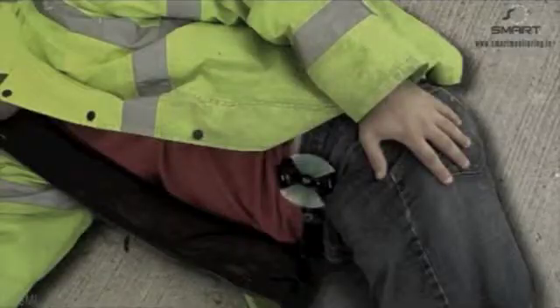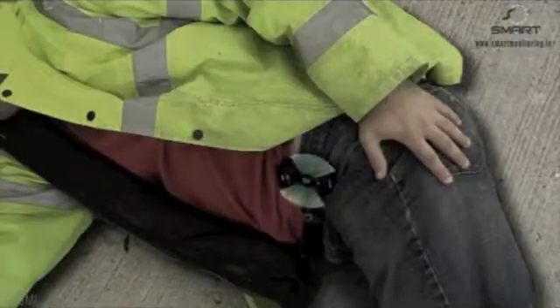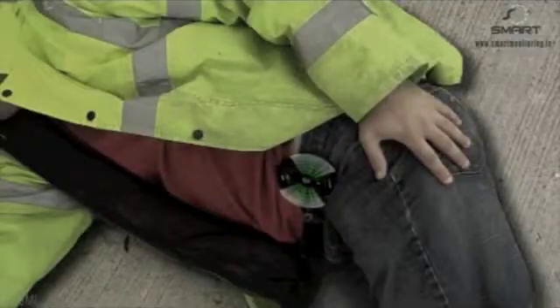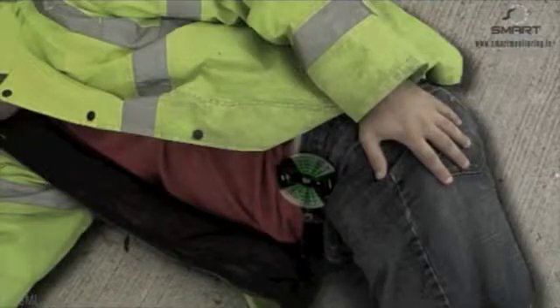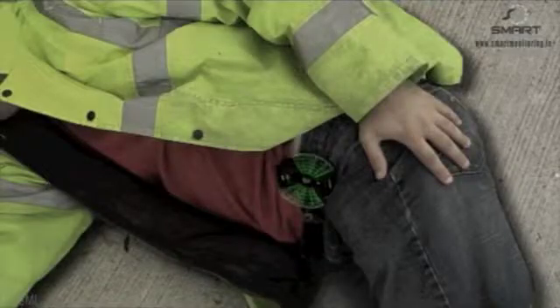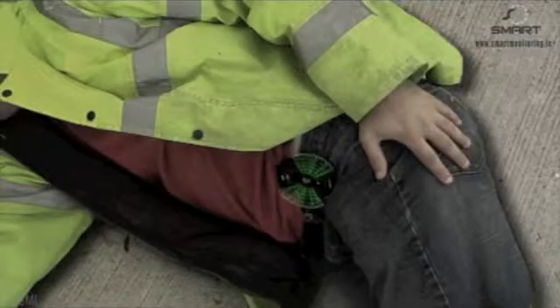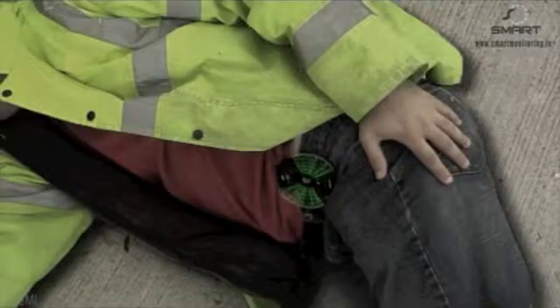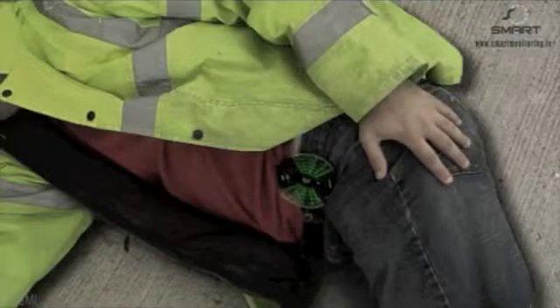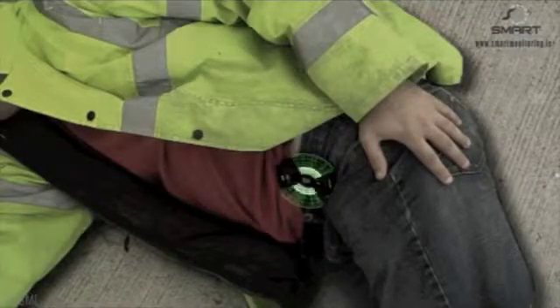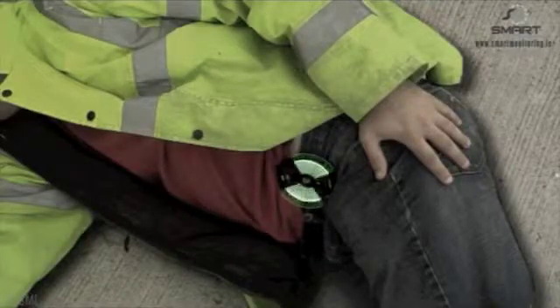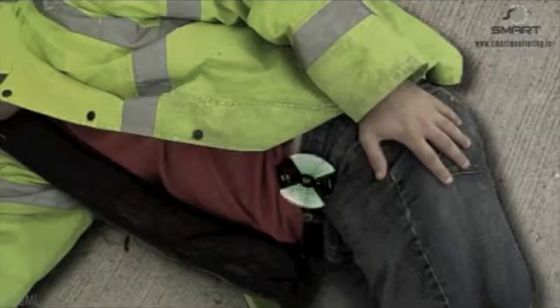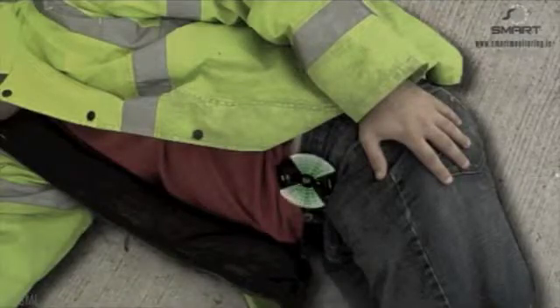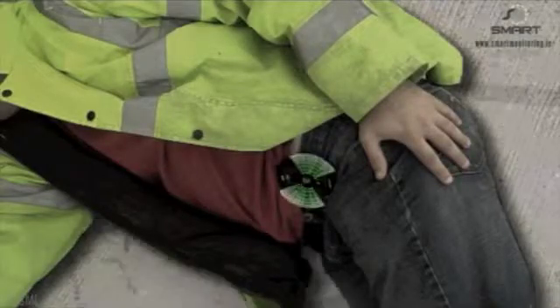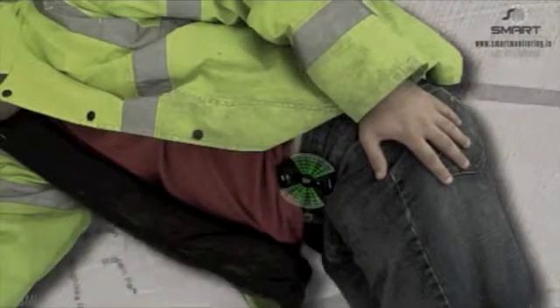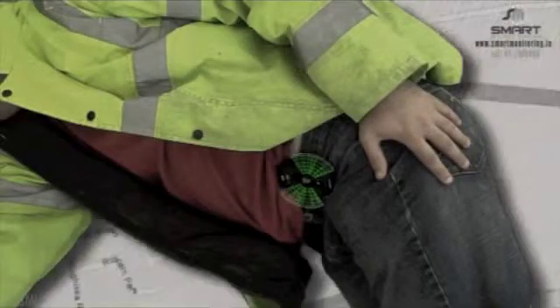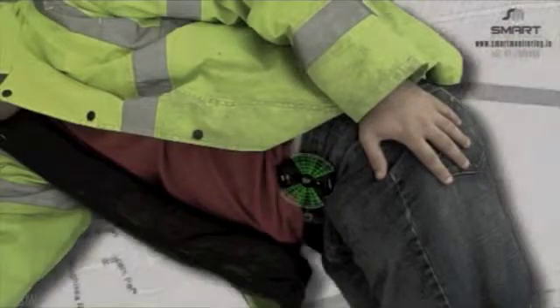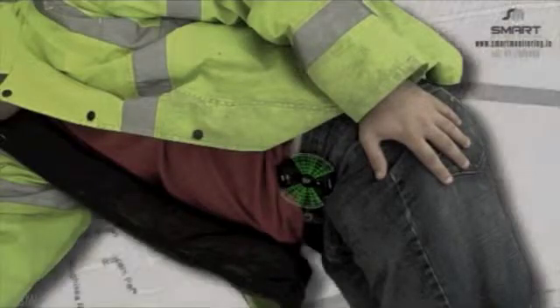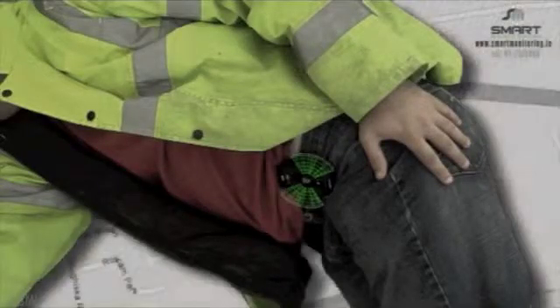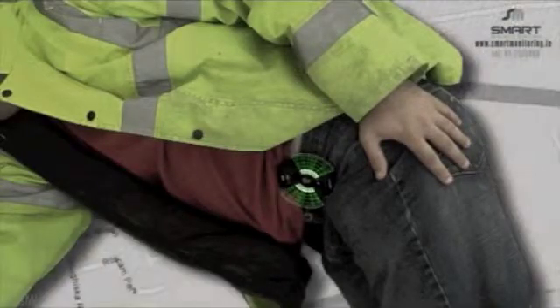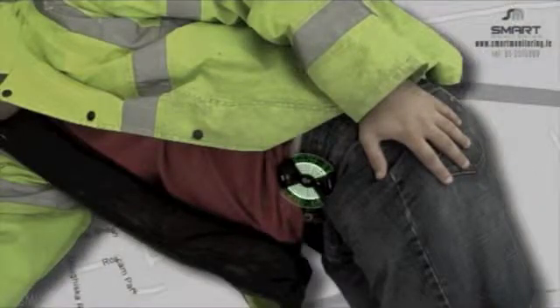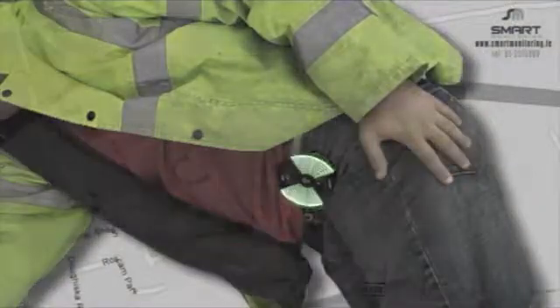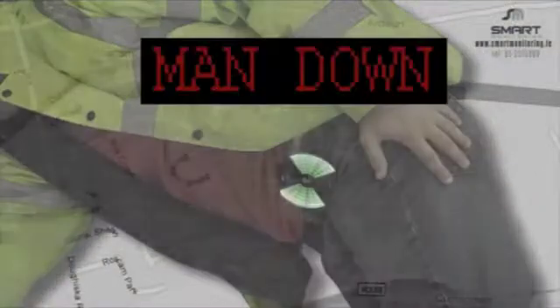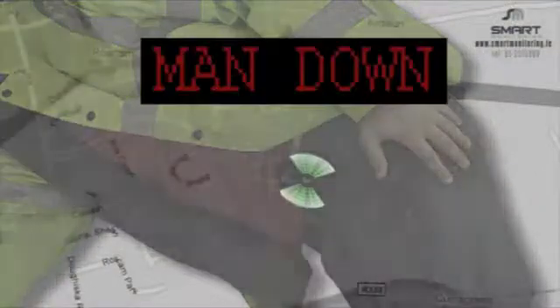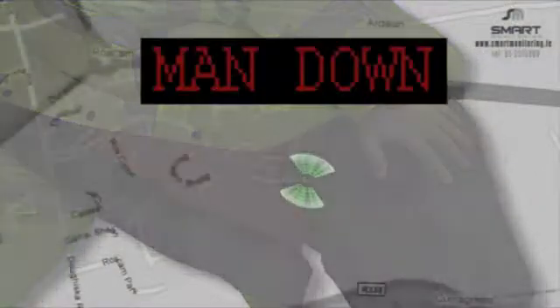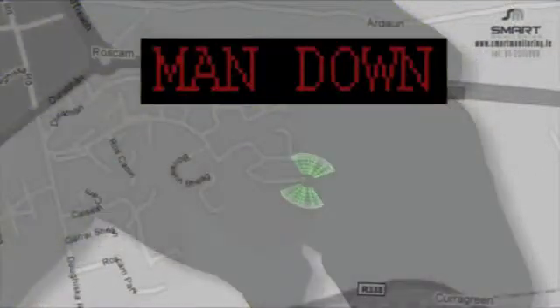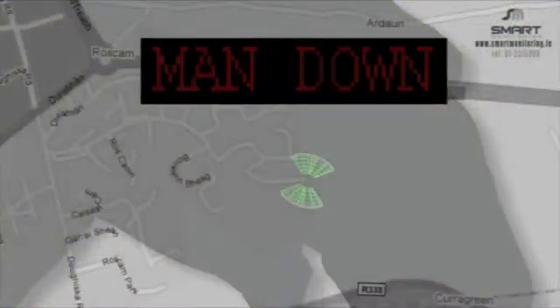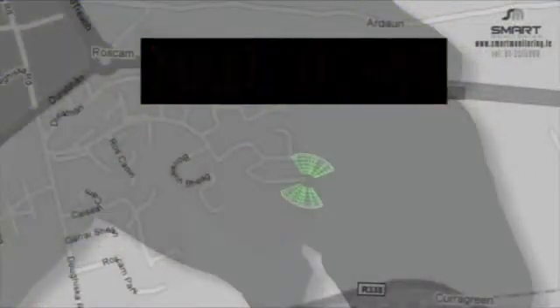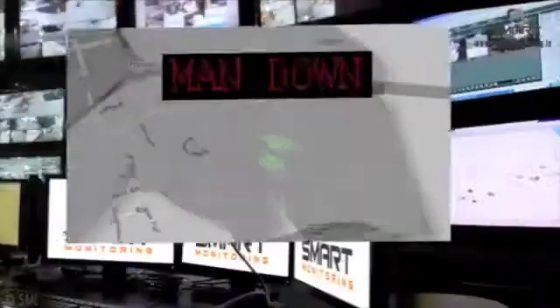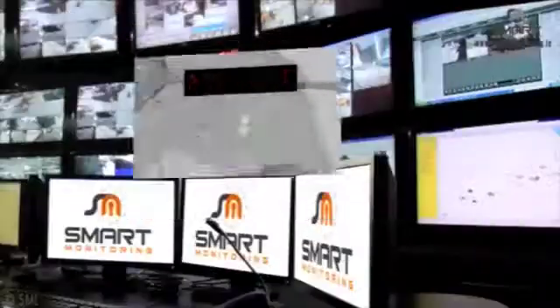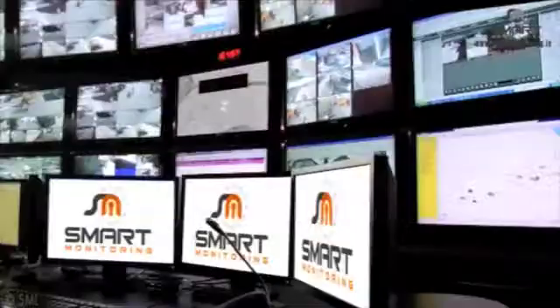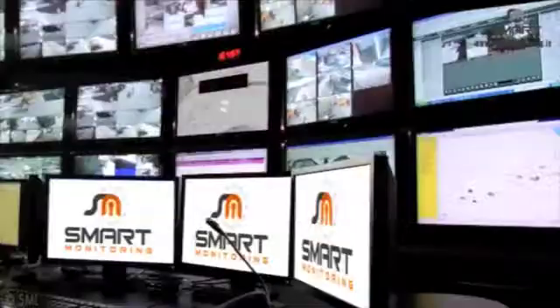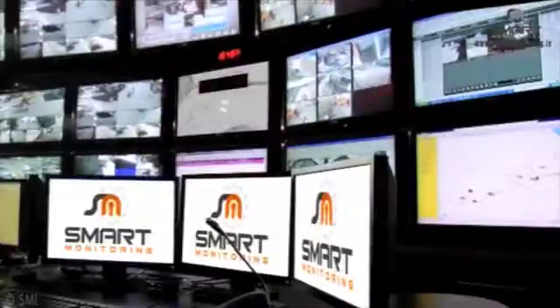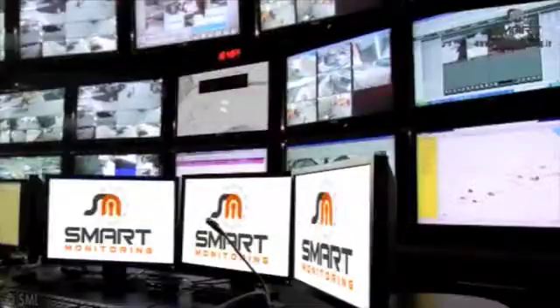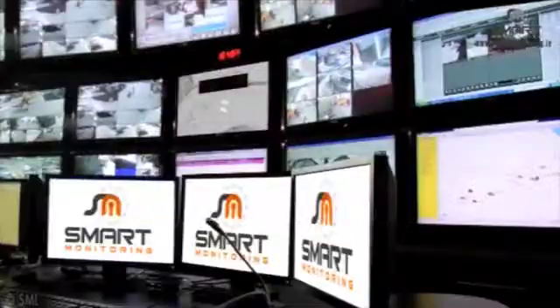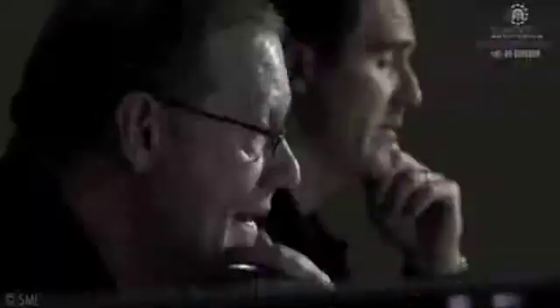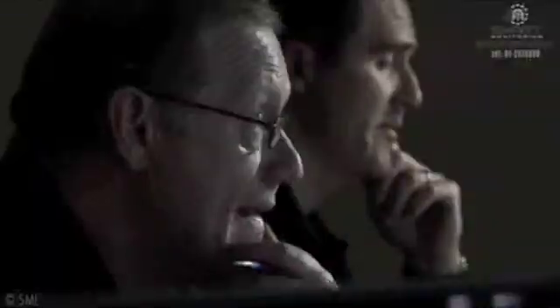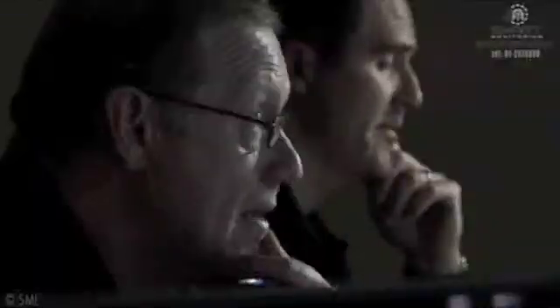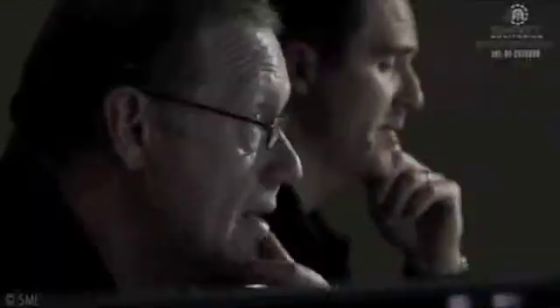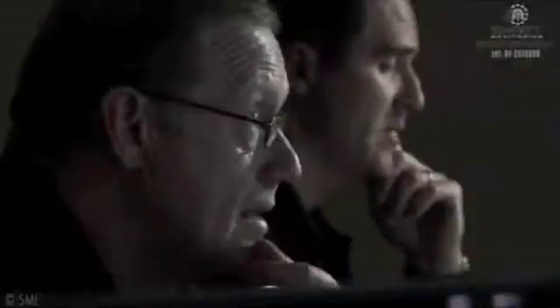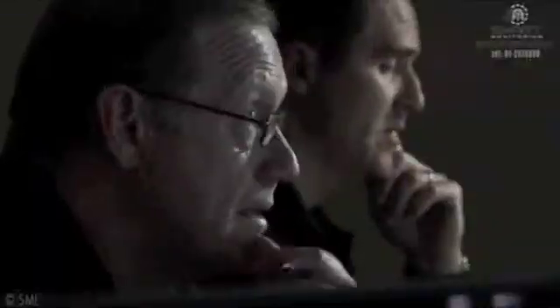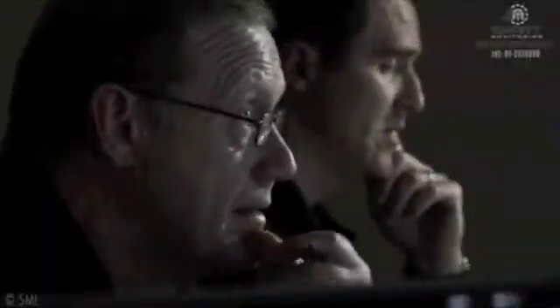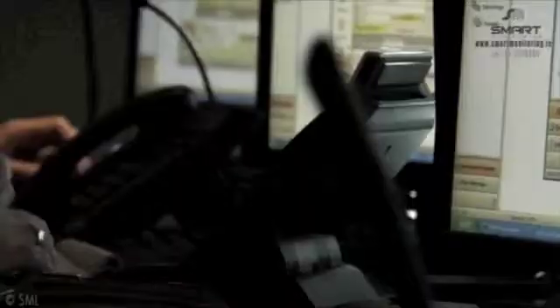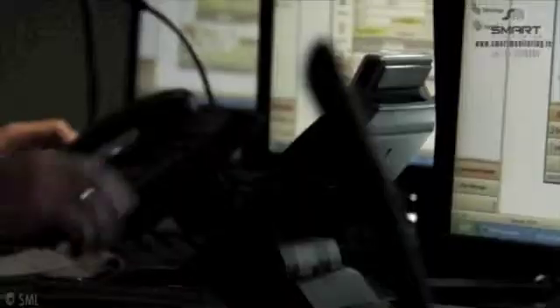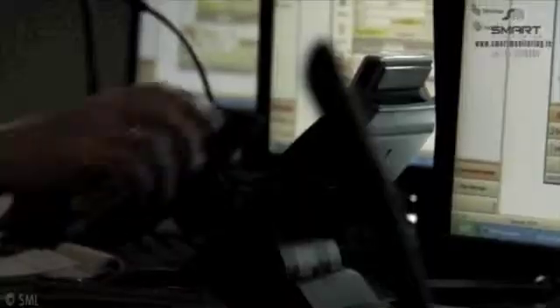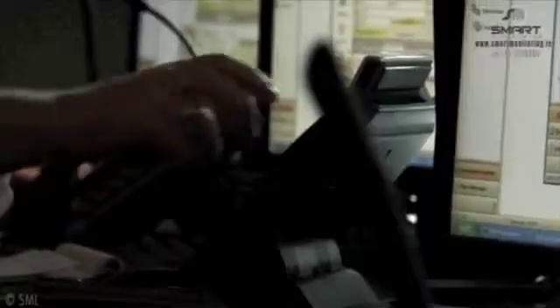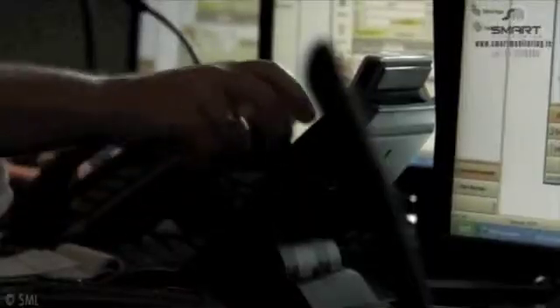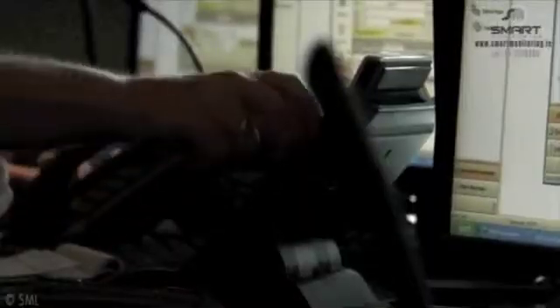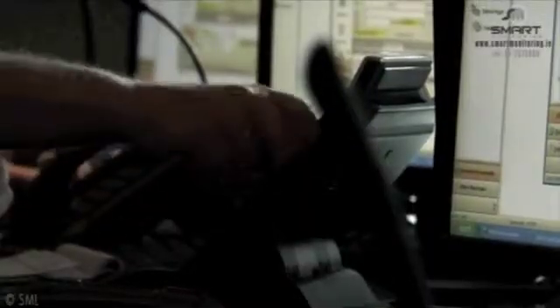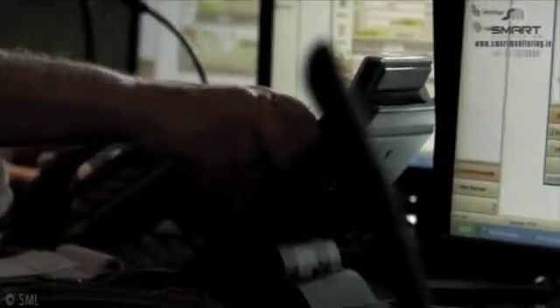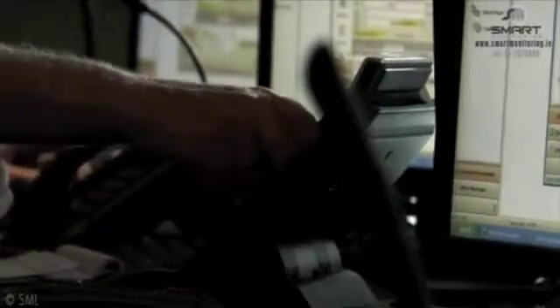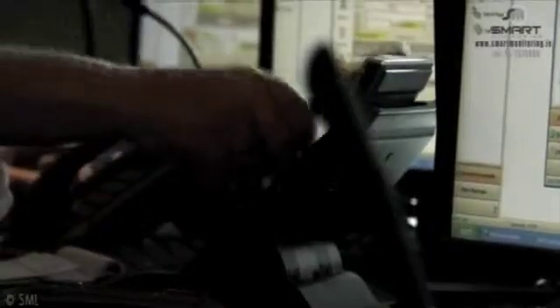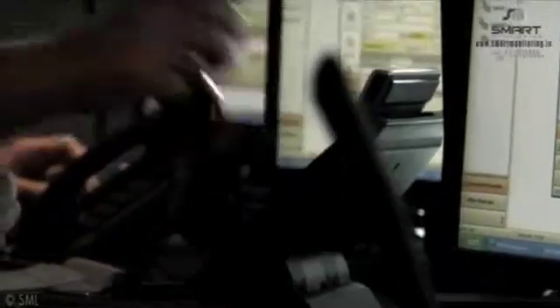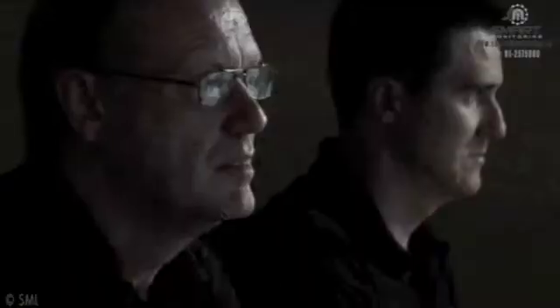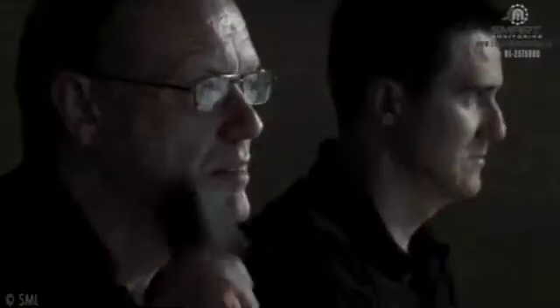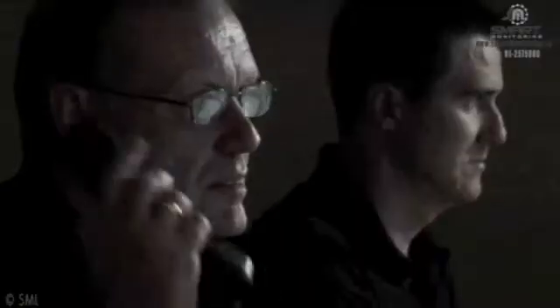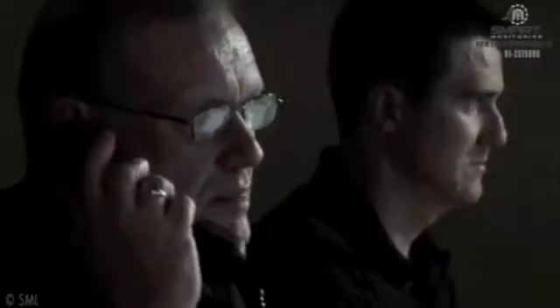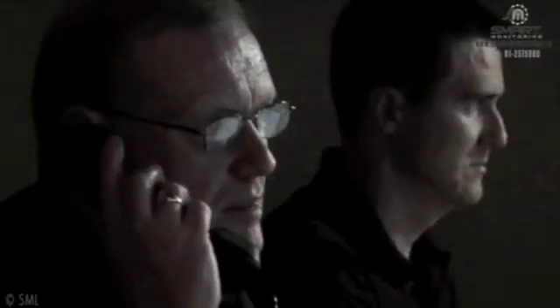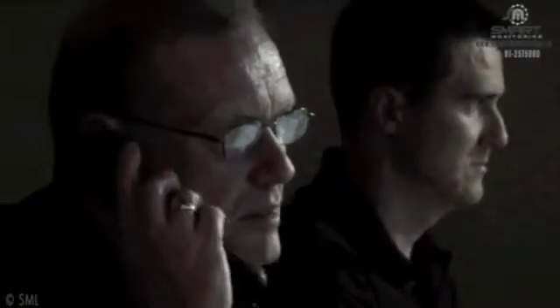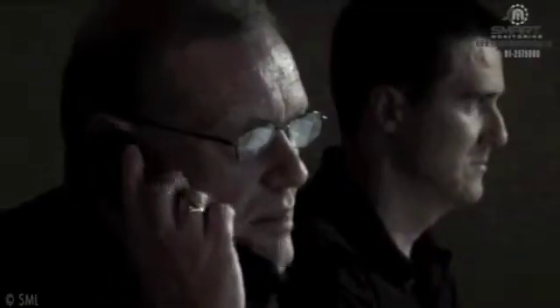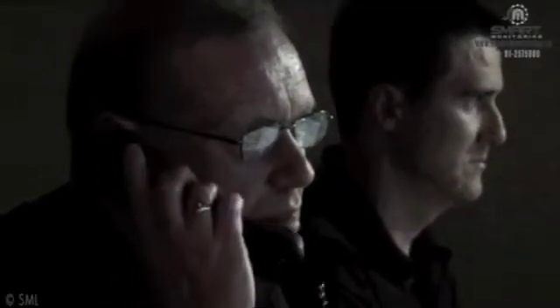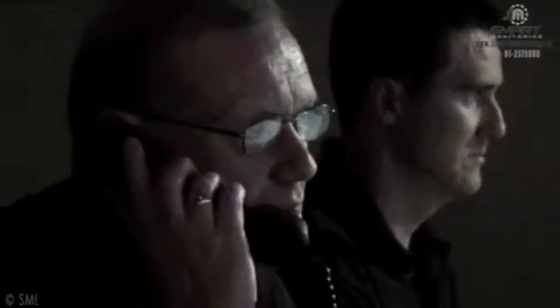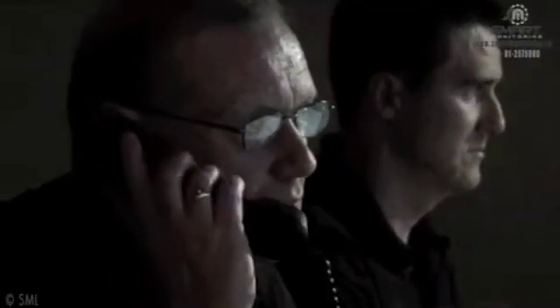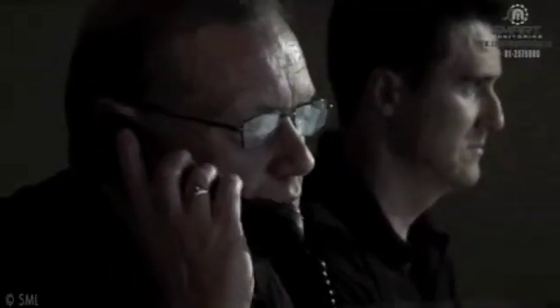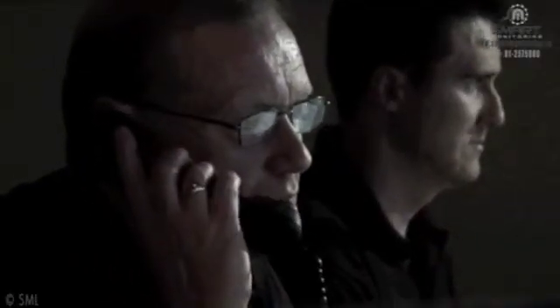The Man Down feature on the SmartLink alerts our controllers to potential accidents and allows the controller to contact the wearer directly.